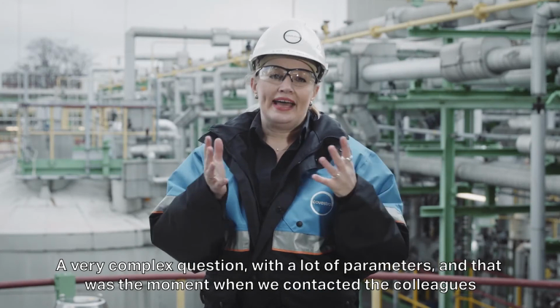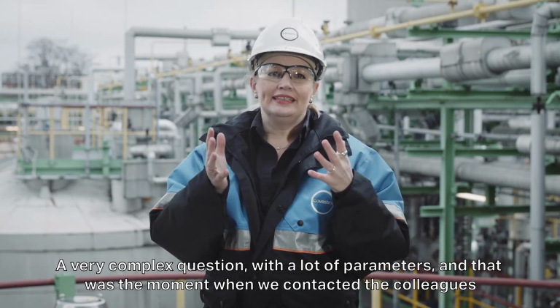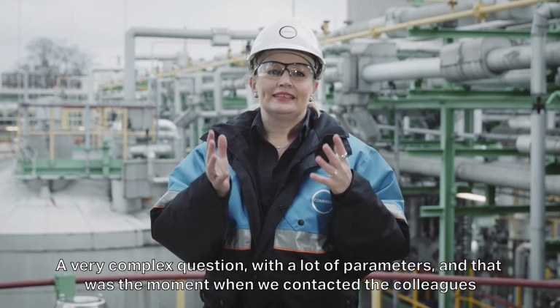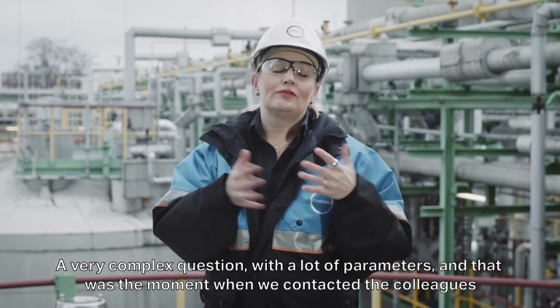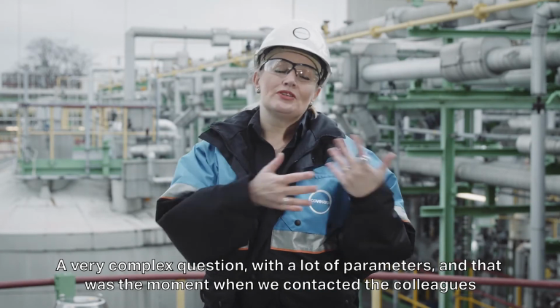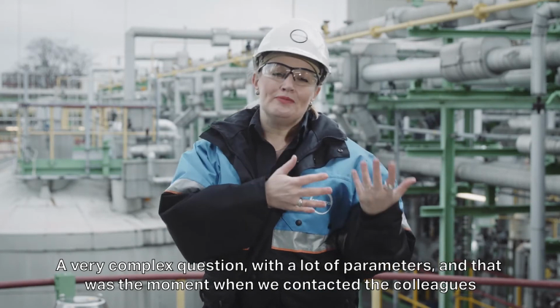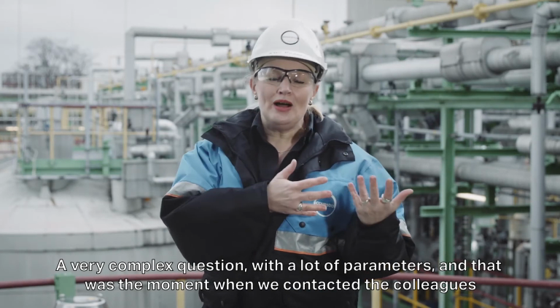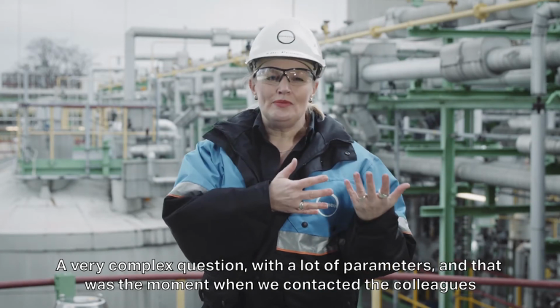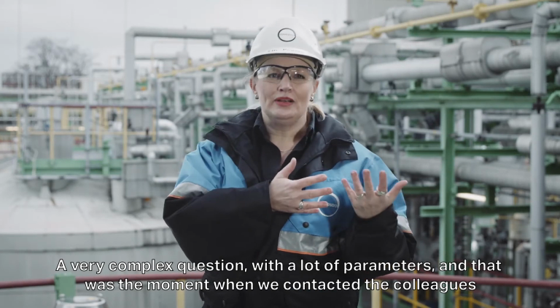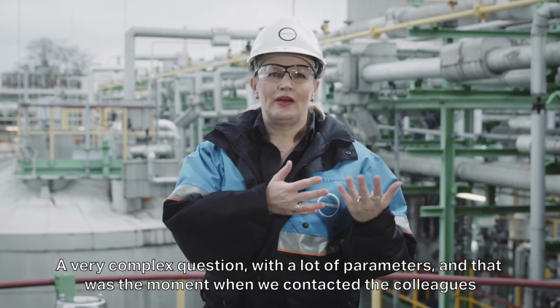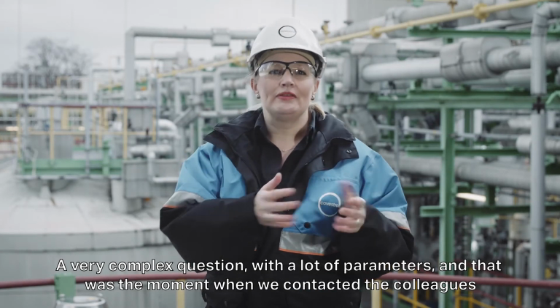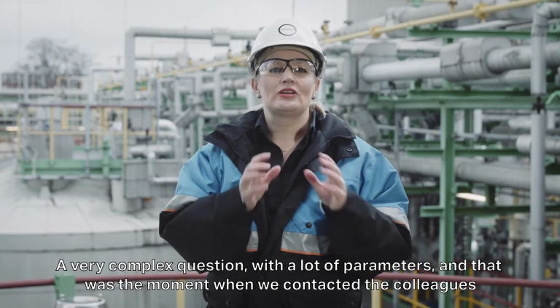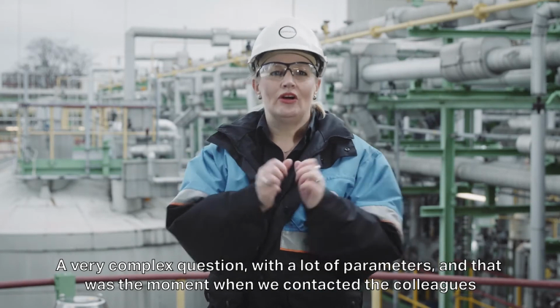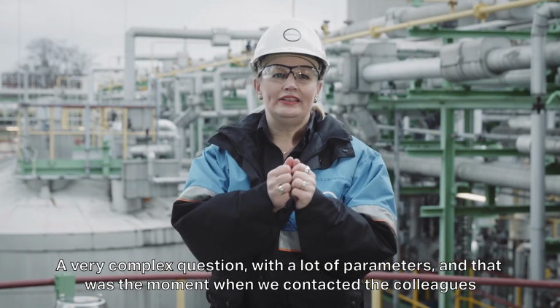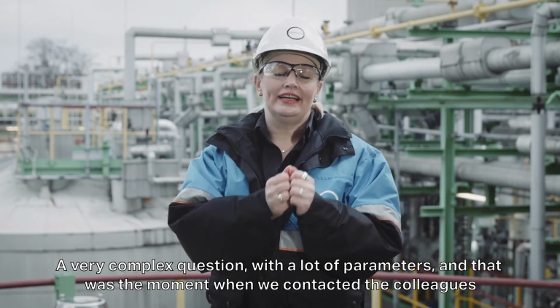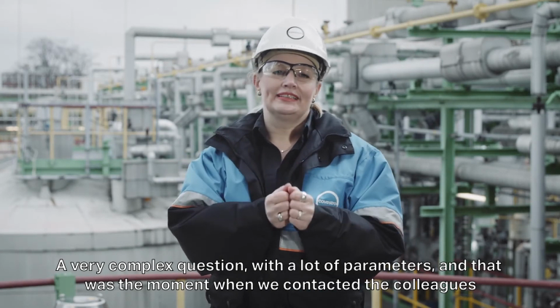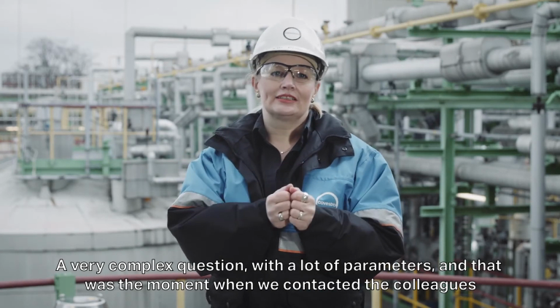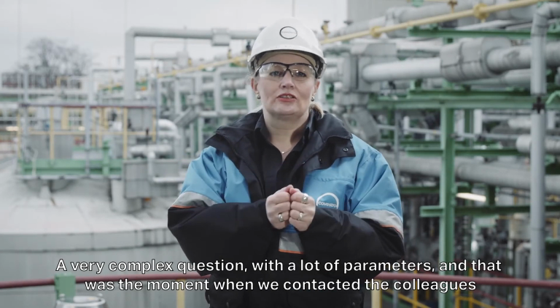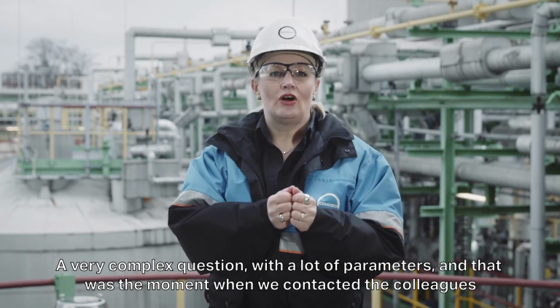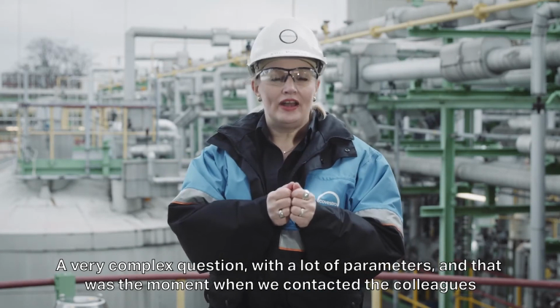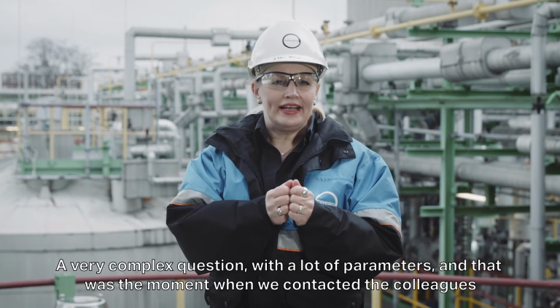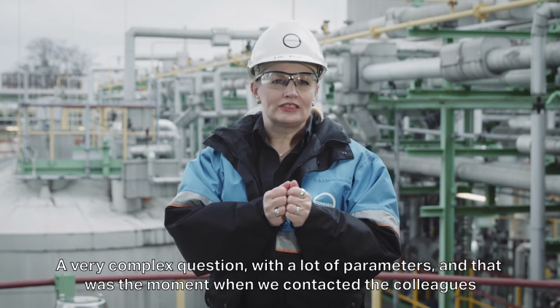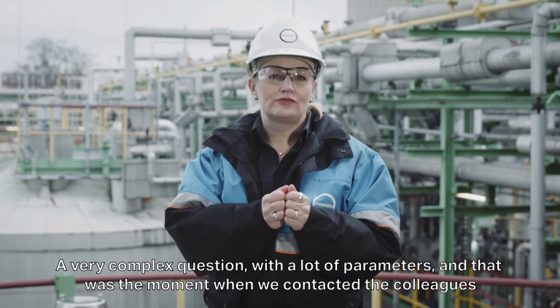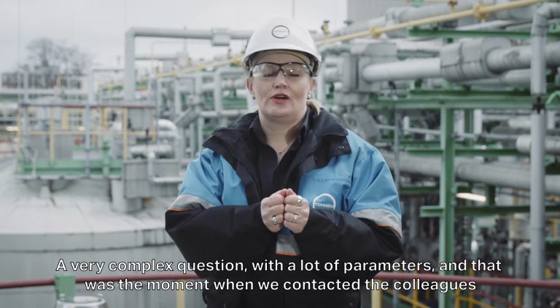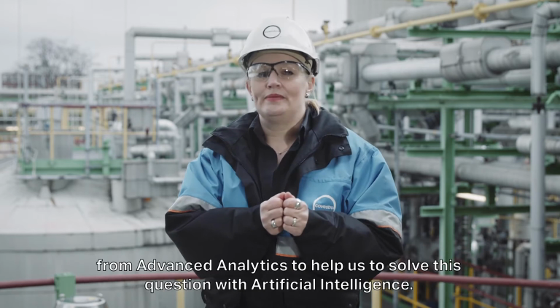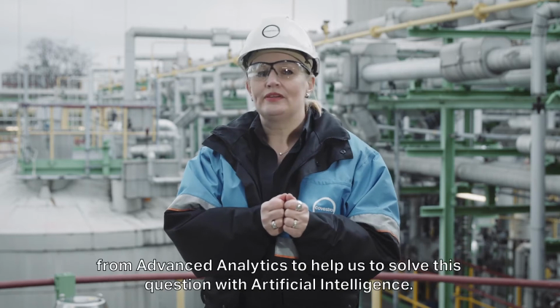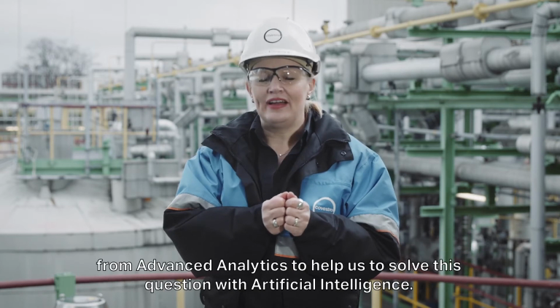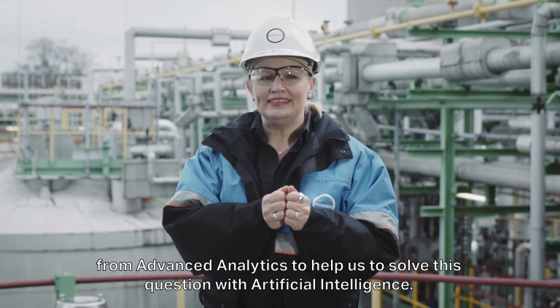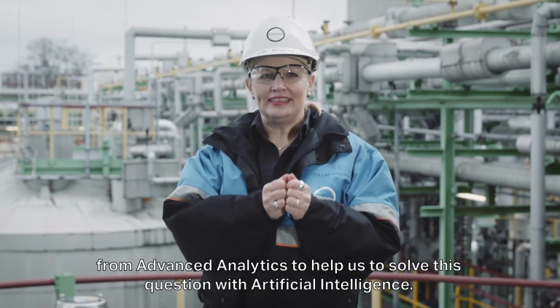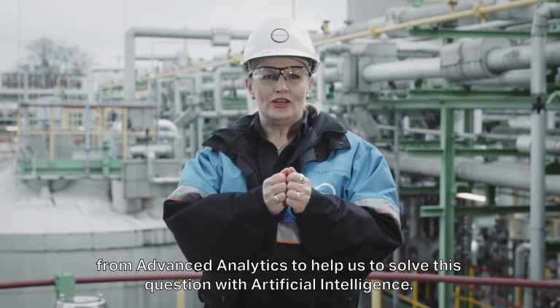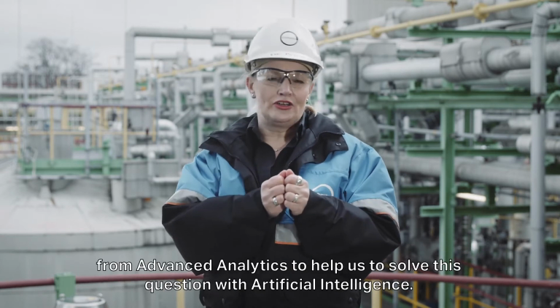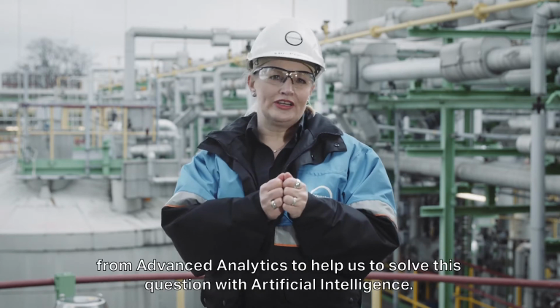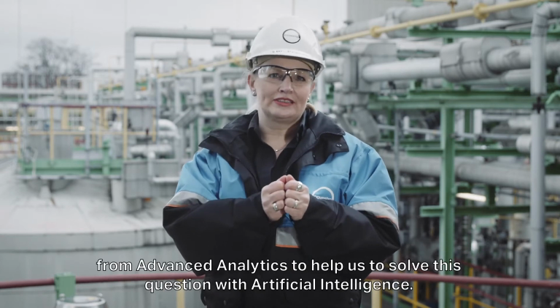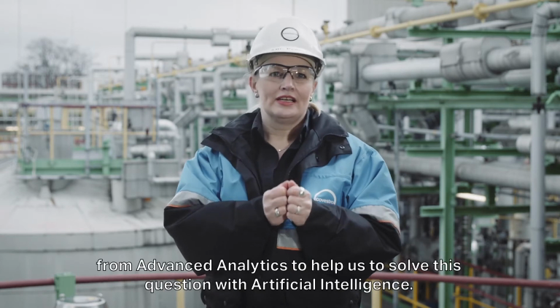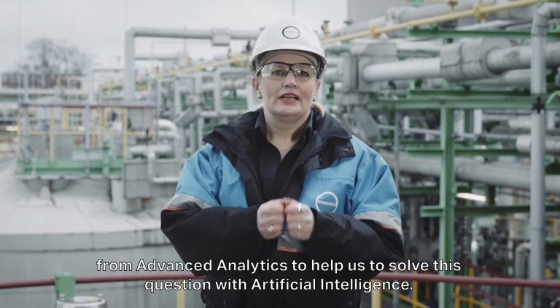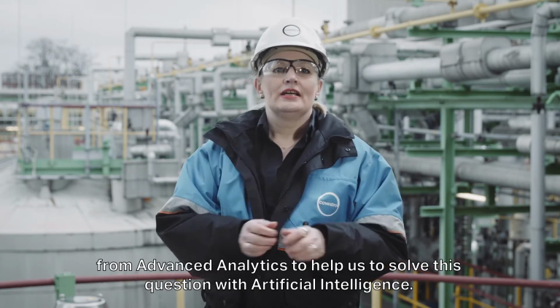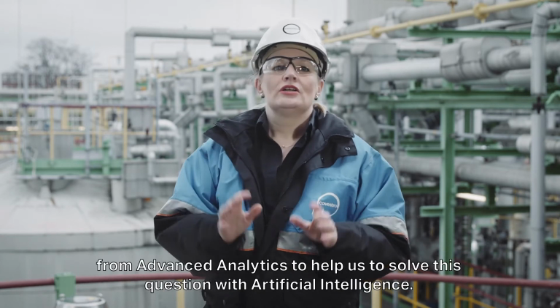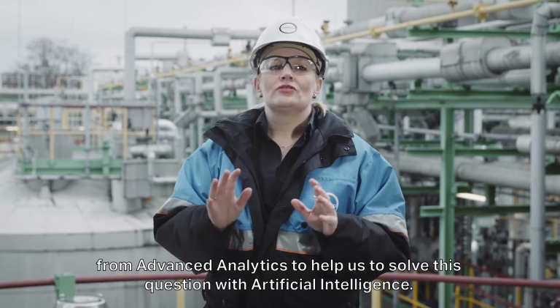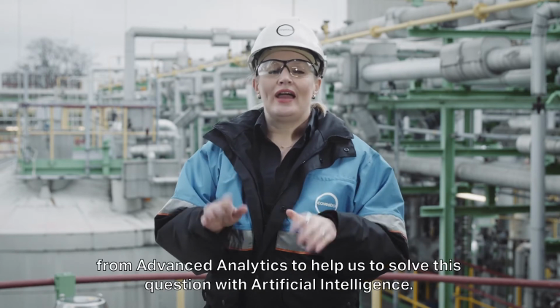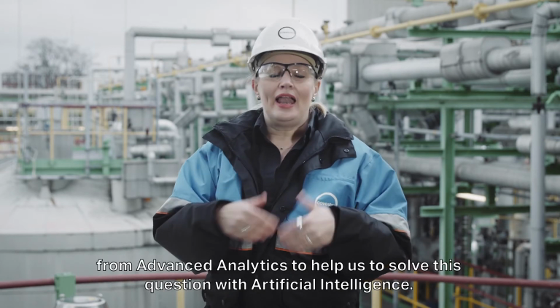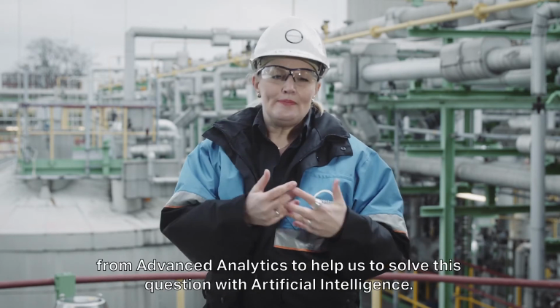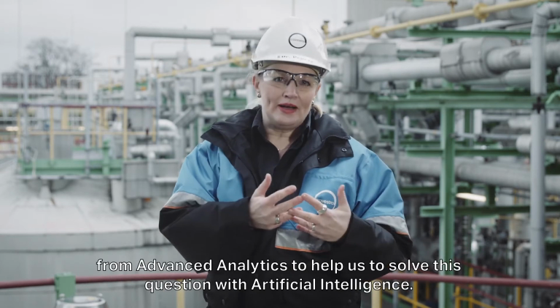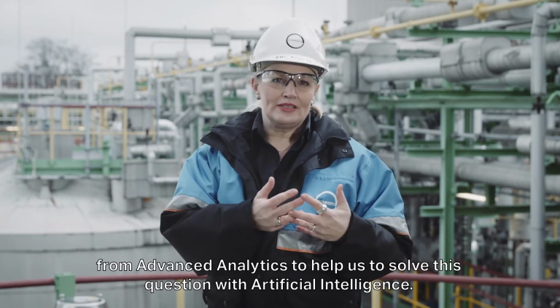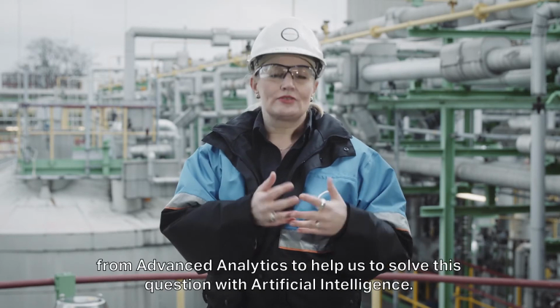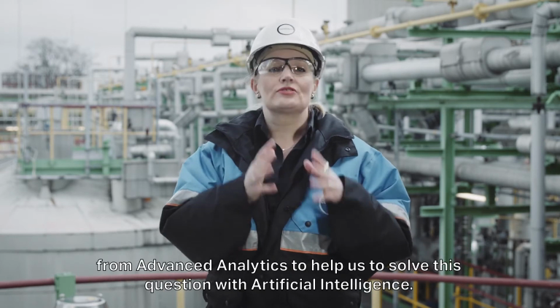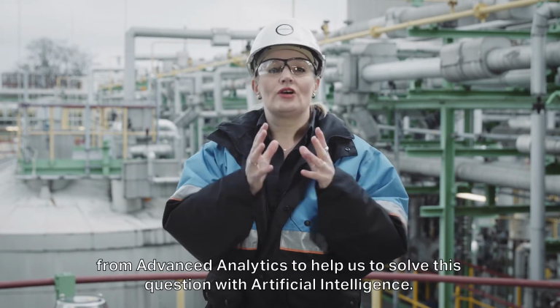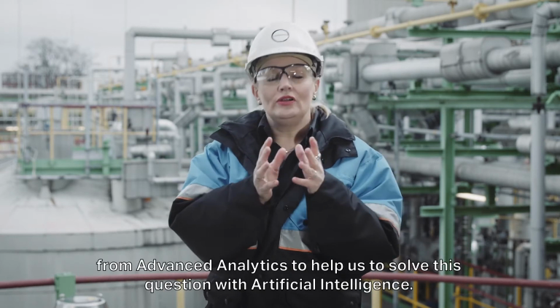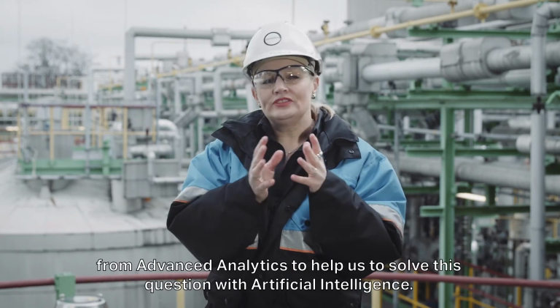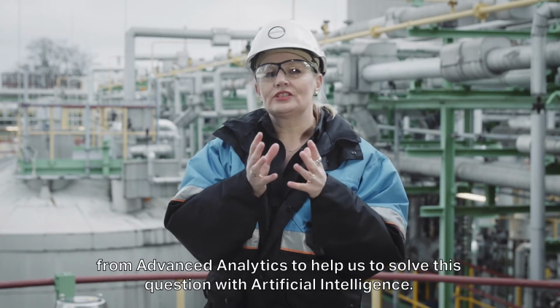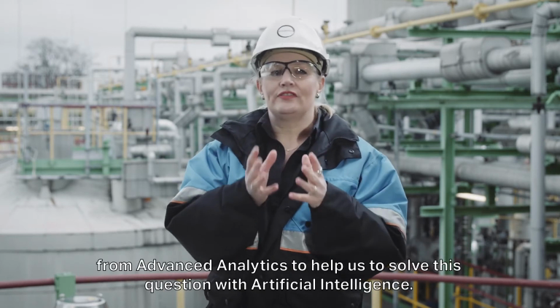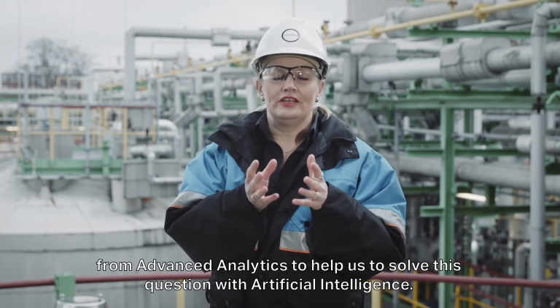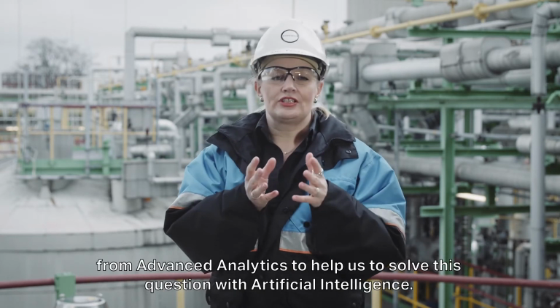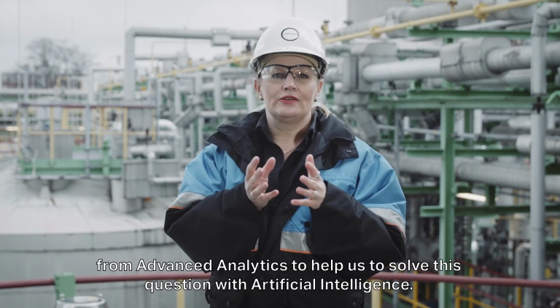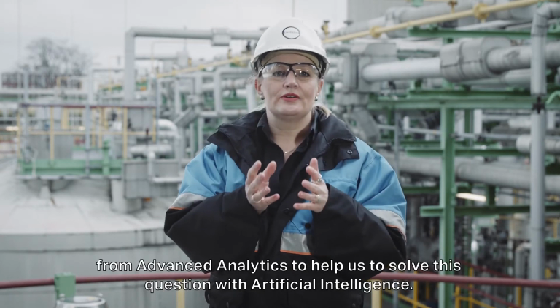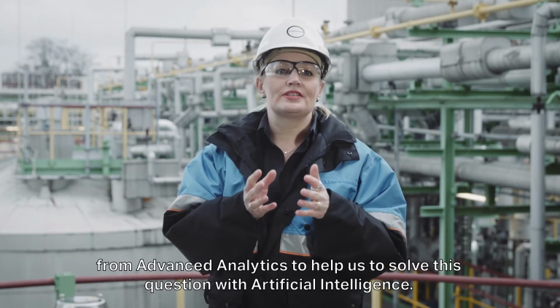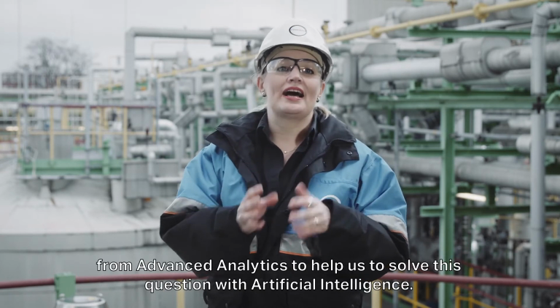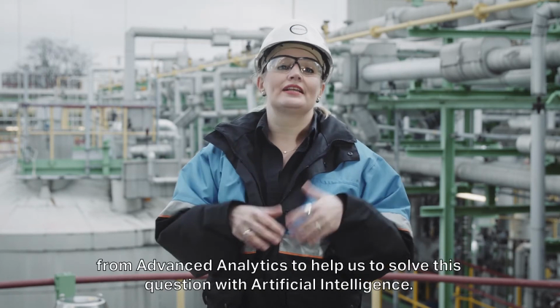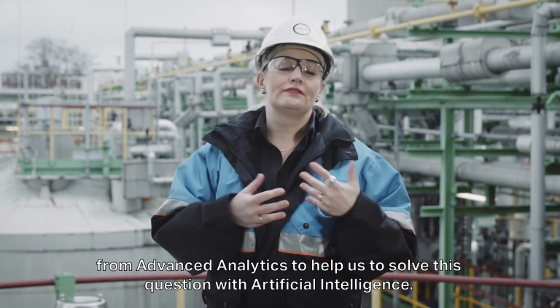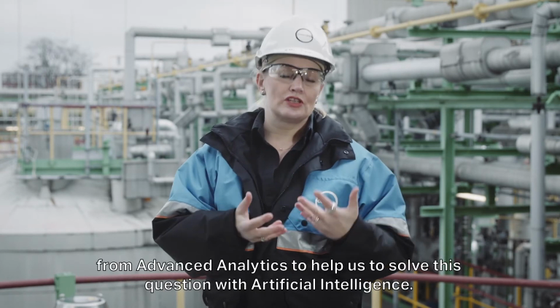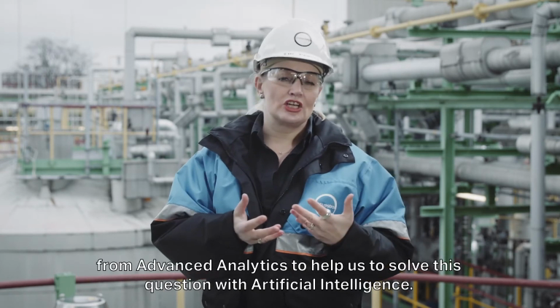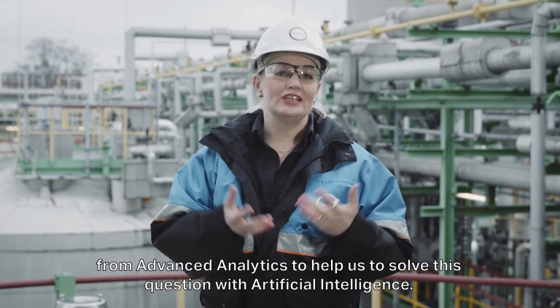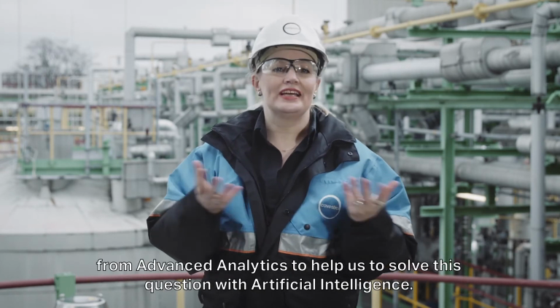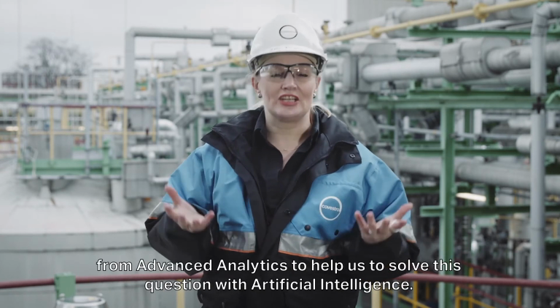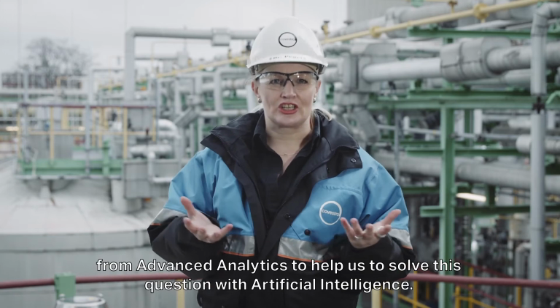That was the moment where we contacted the colleagues from Advanced Analytics to help us solve this question with artificial intelligence.